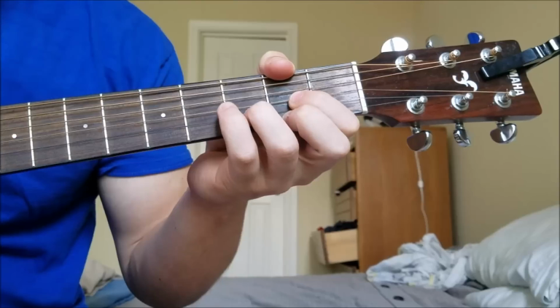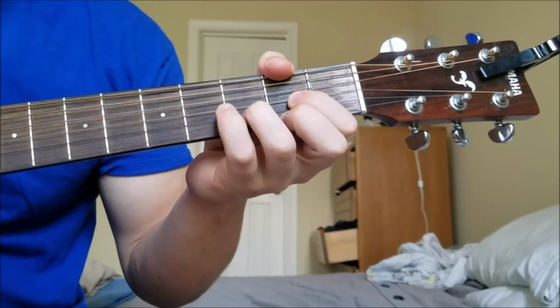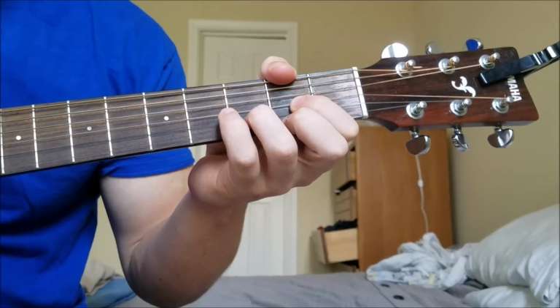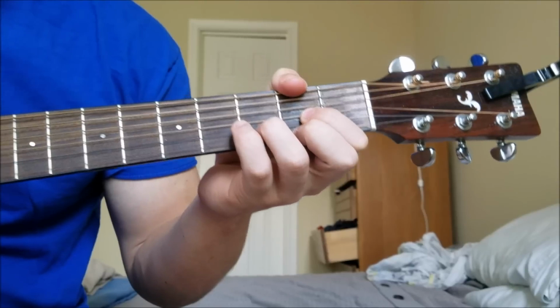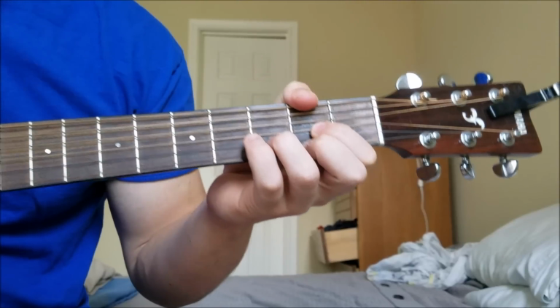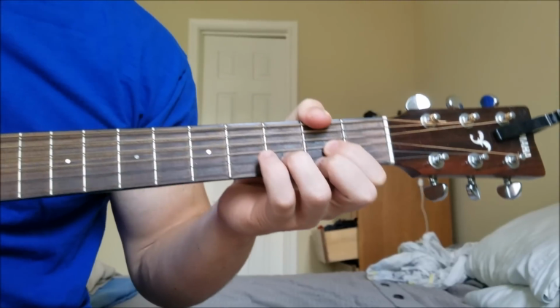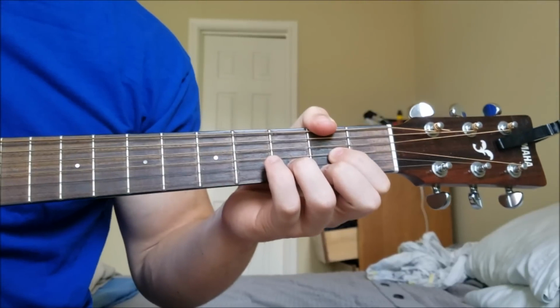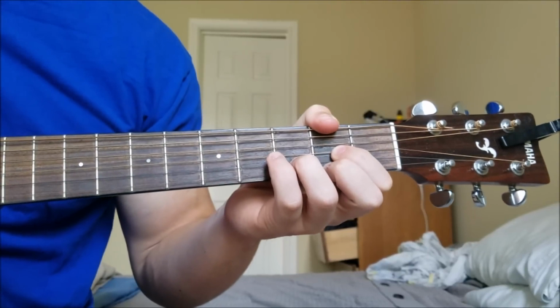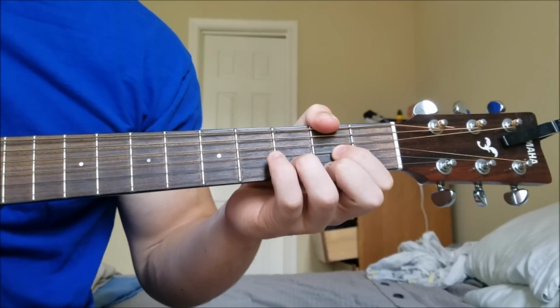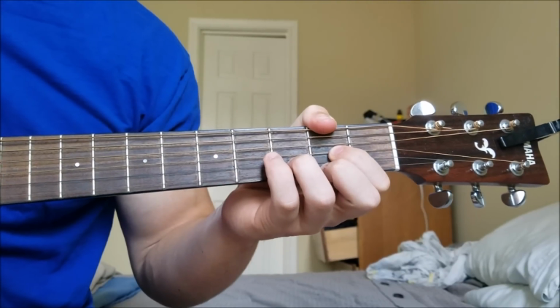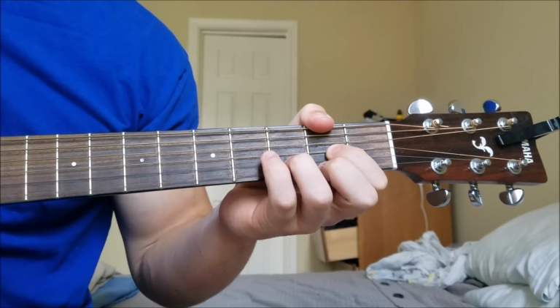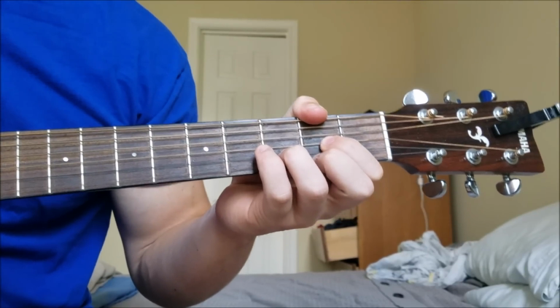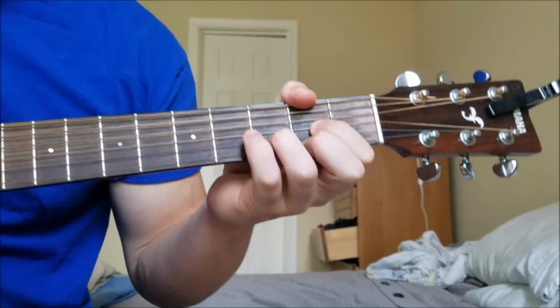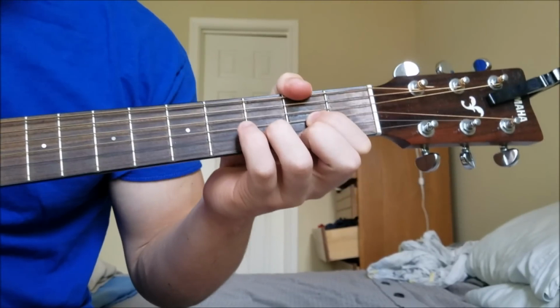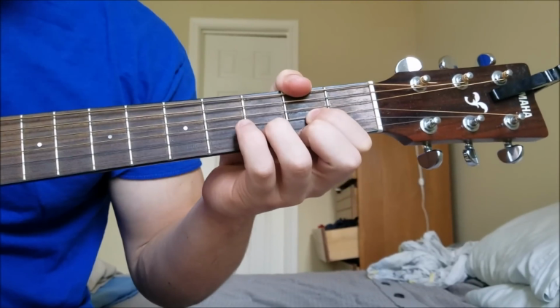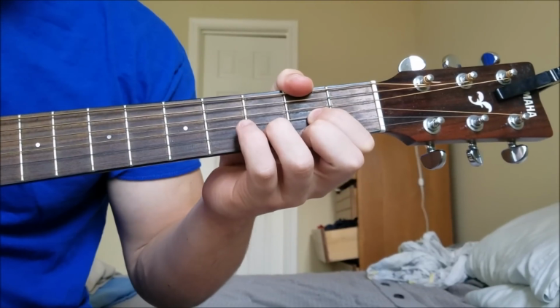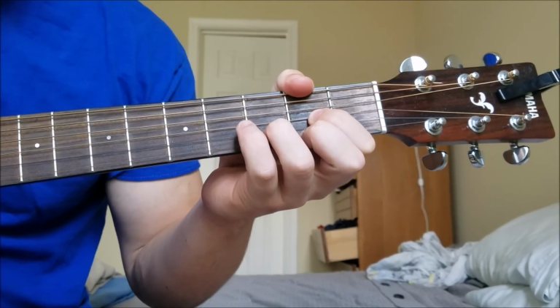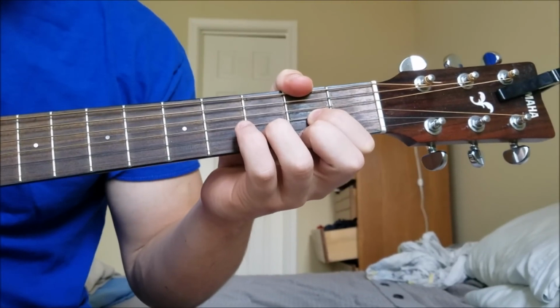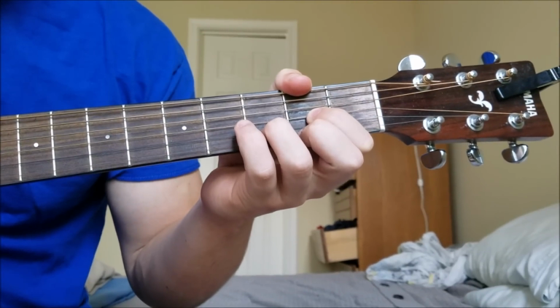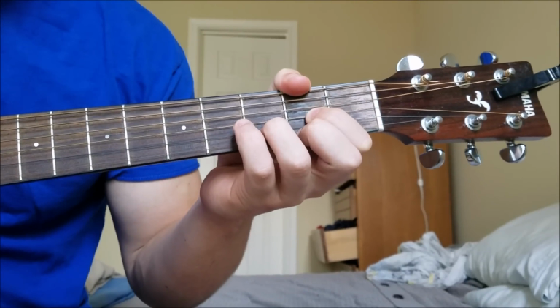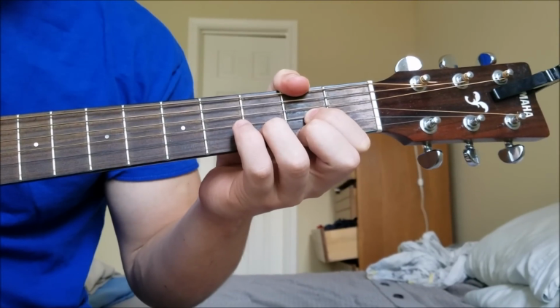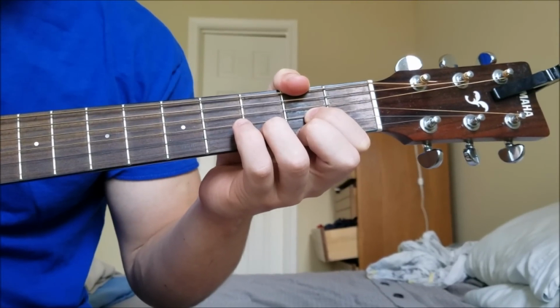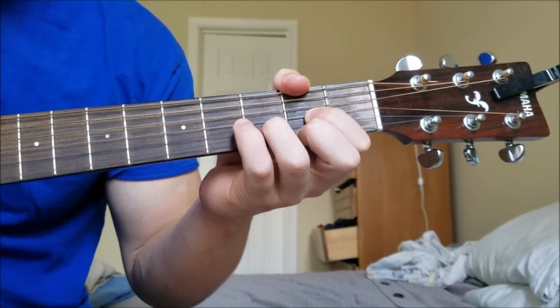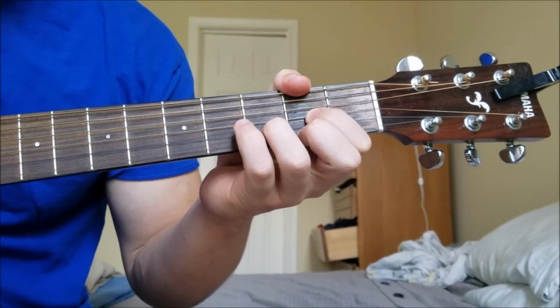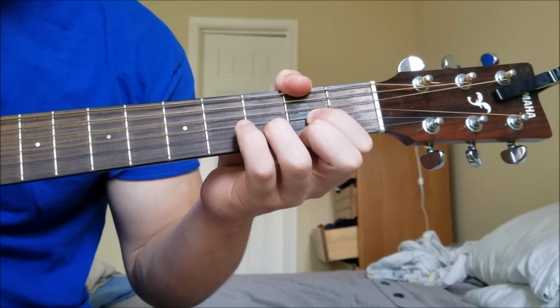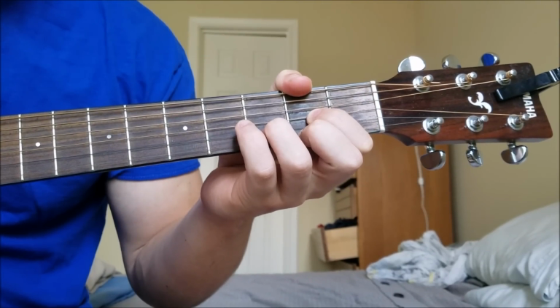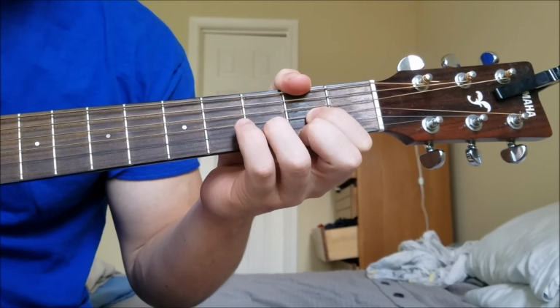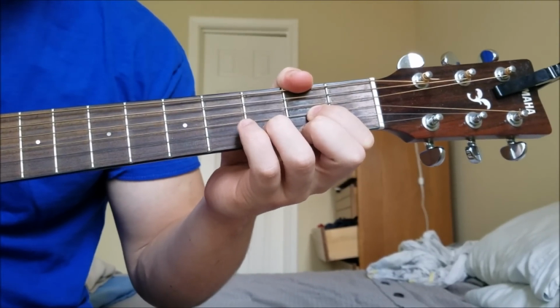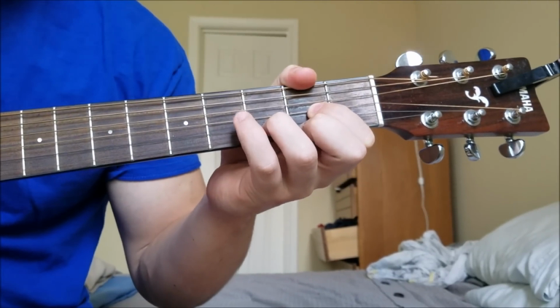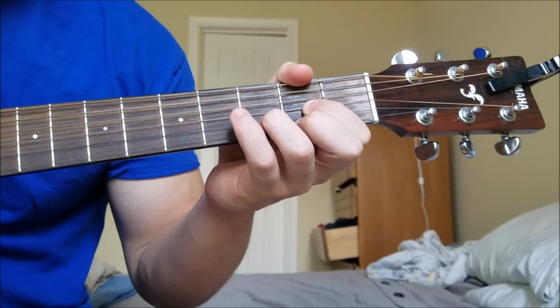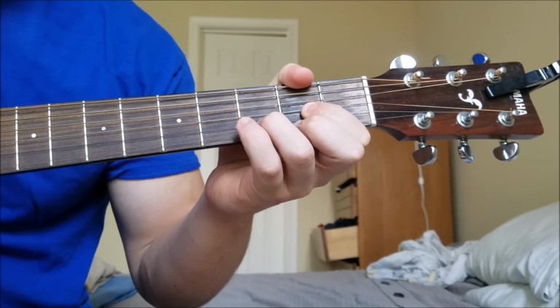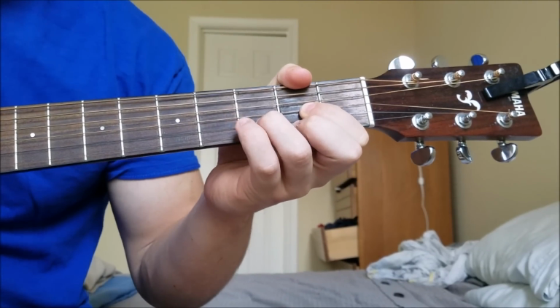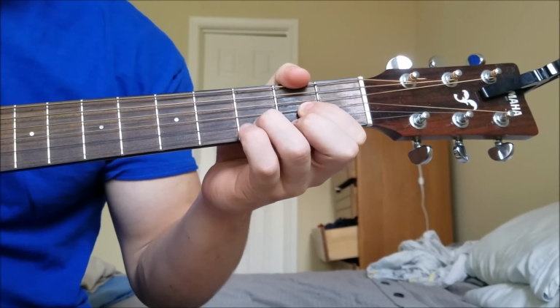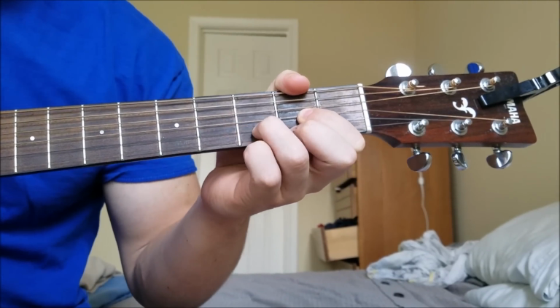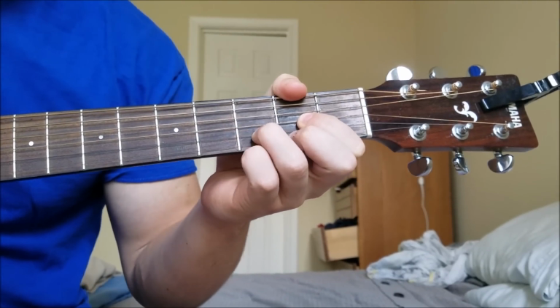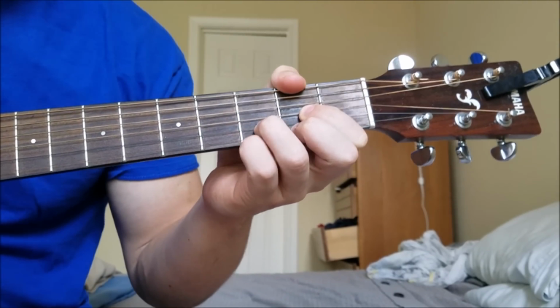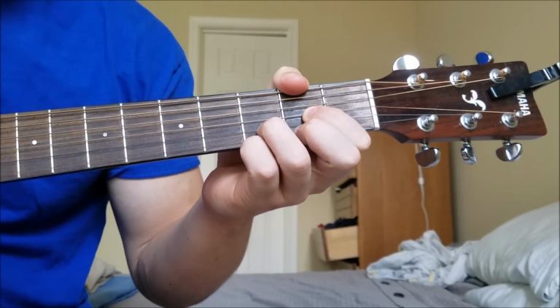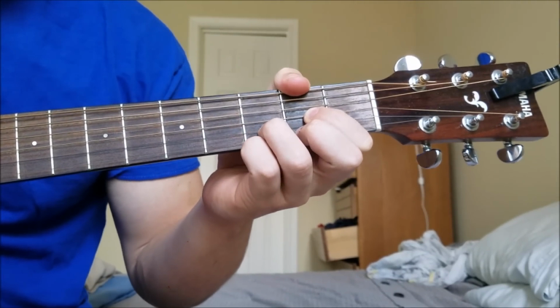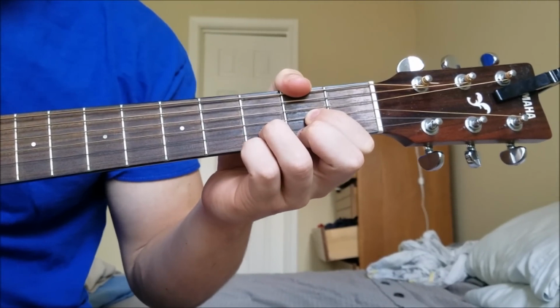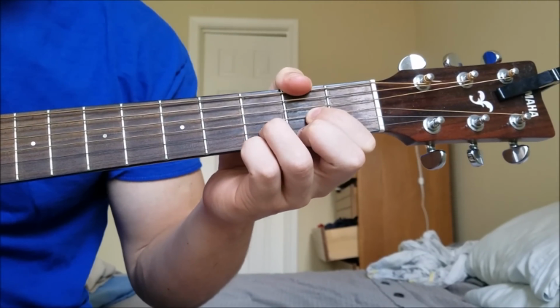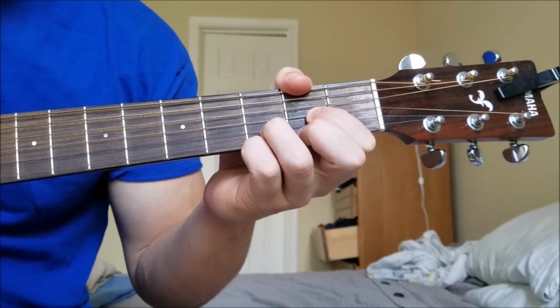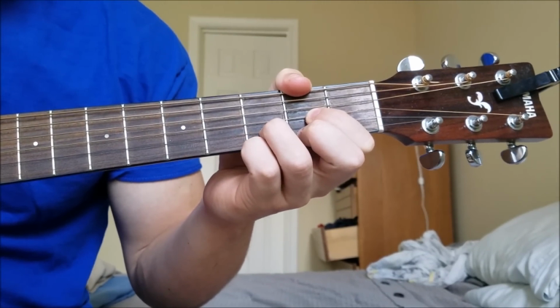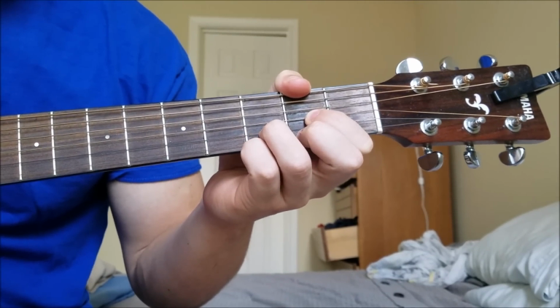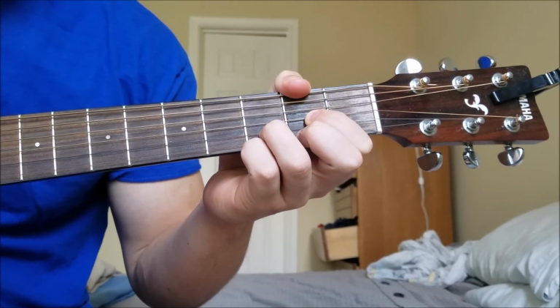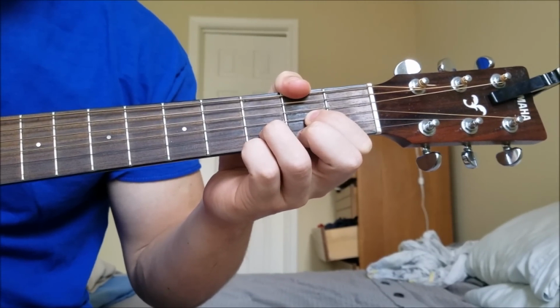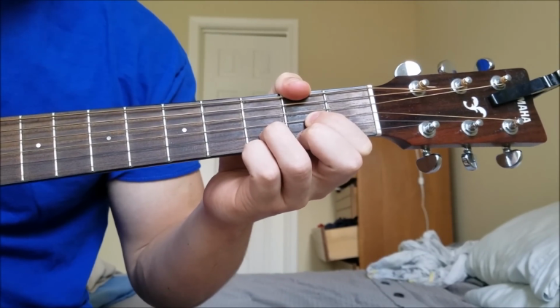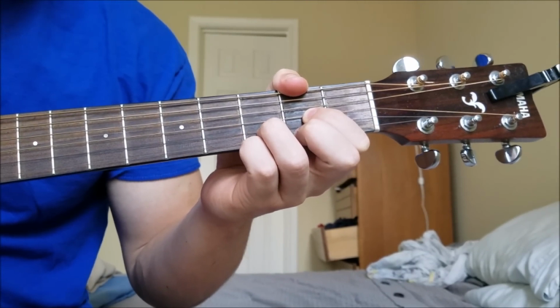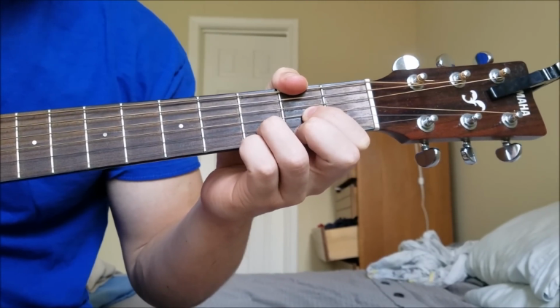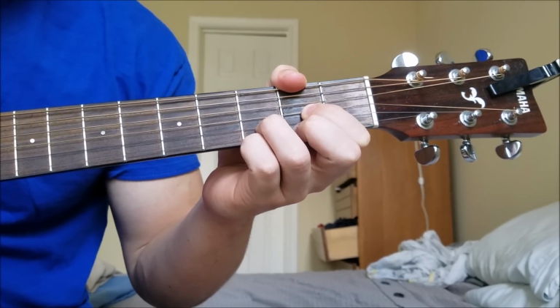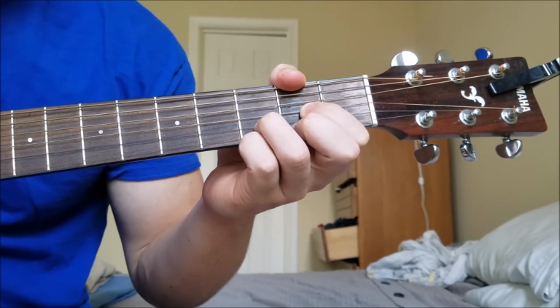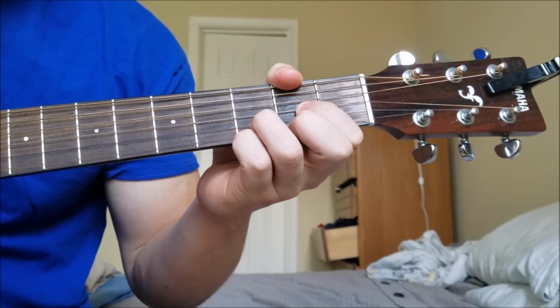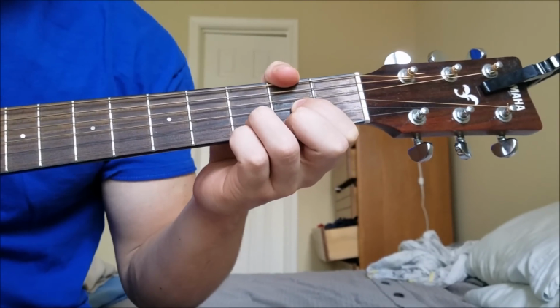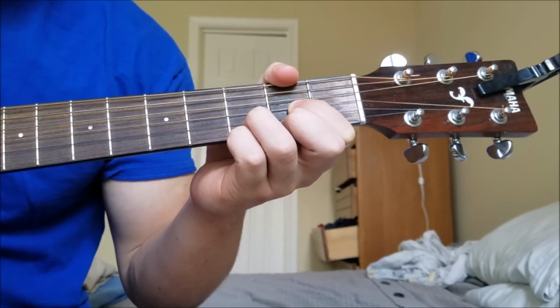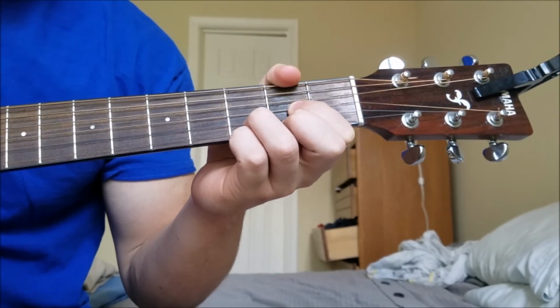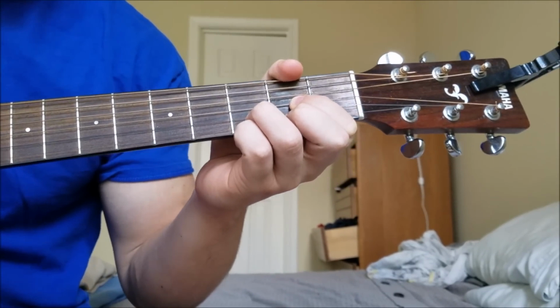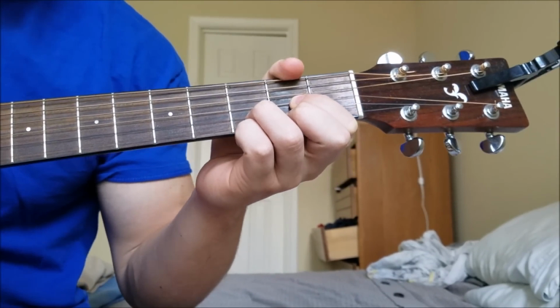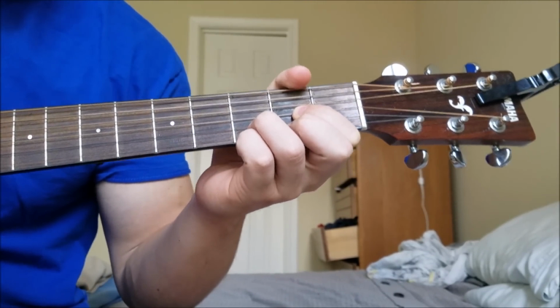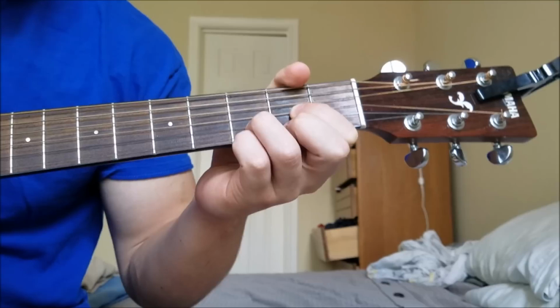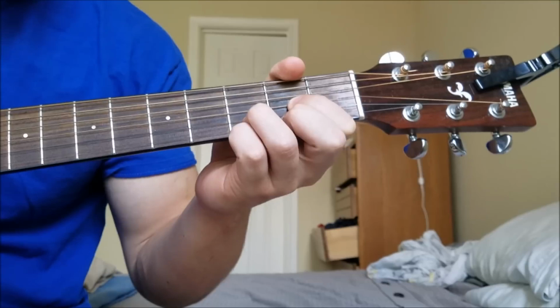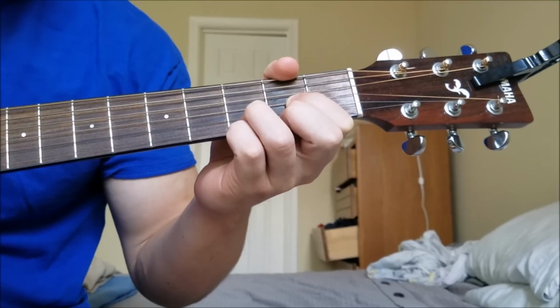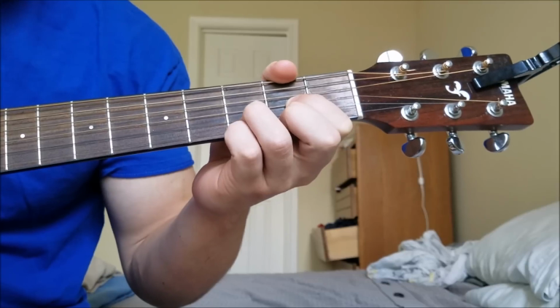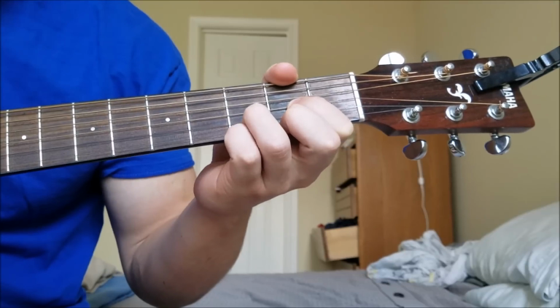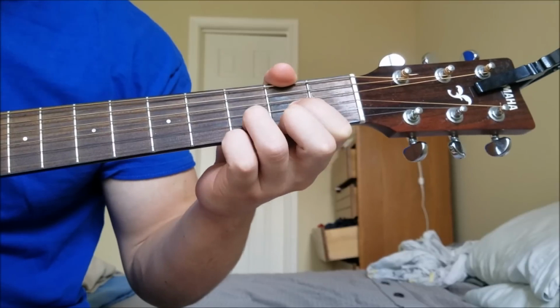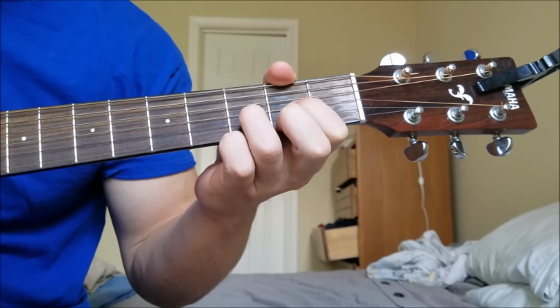So today I'm going to teach you how to play the Nationwide Jingle song. It's relatively simple. I'll play it first and then I'll teach you how to do it.